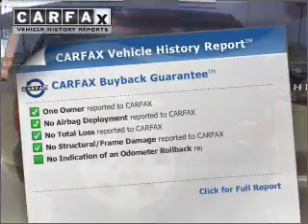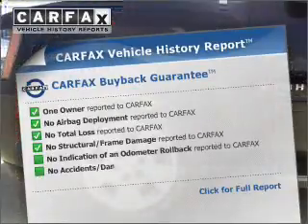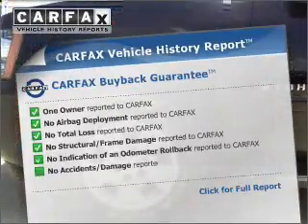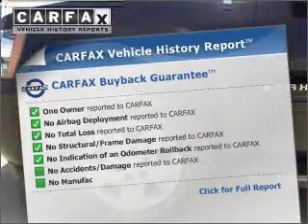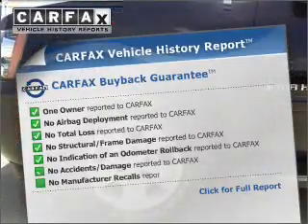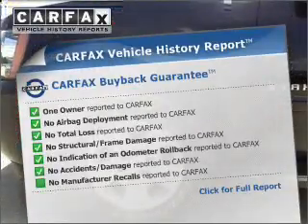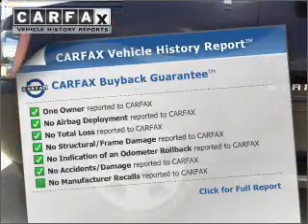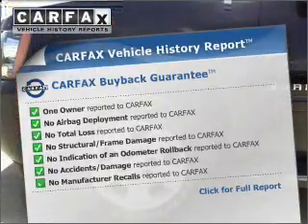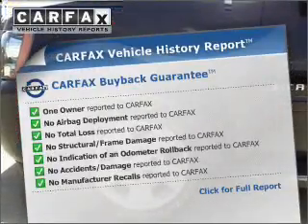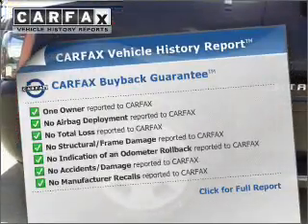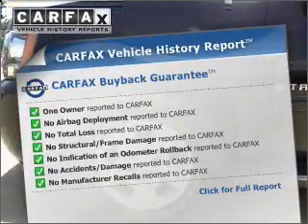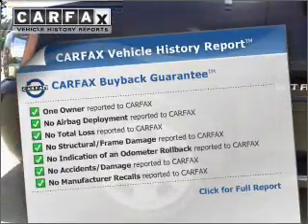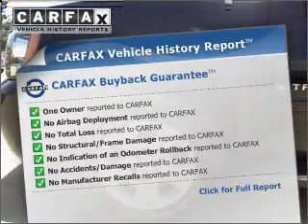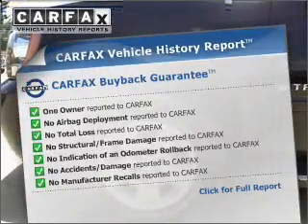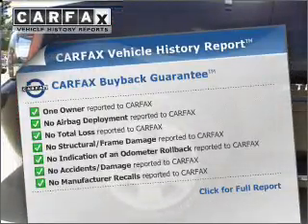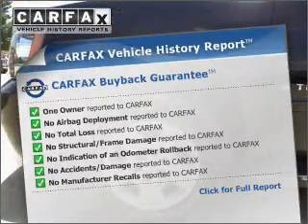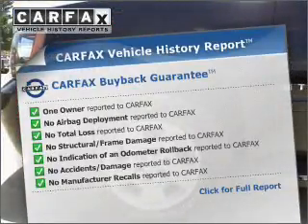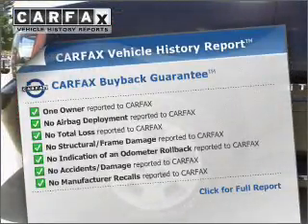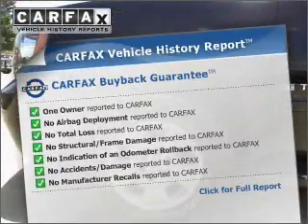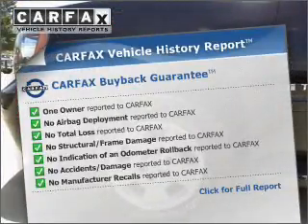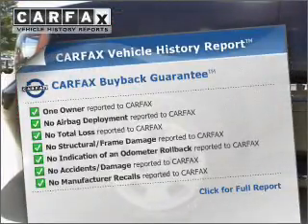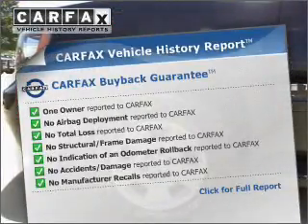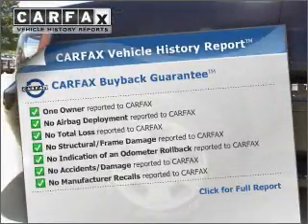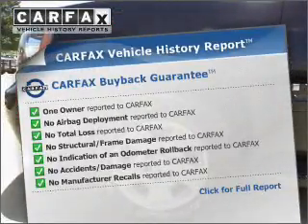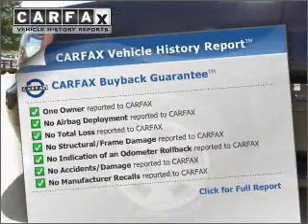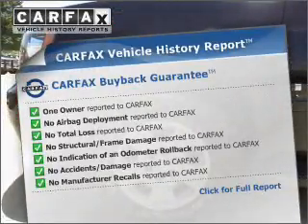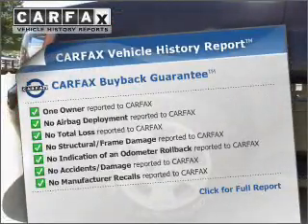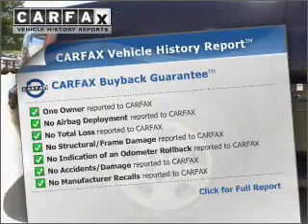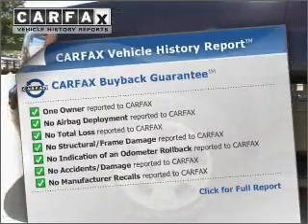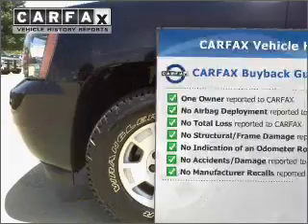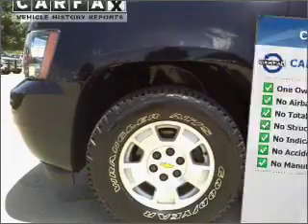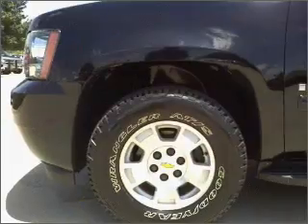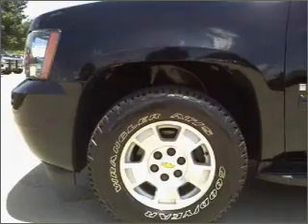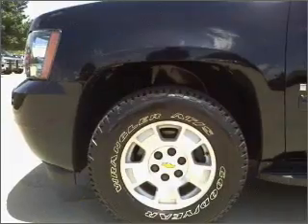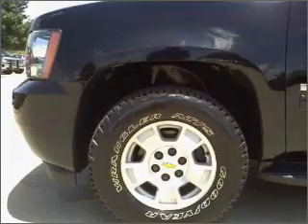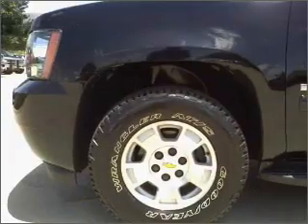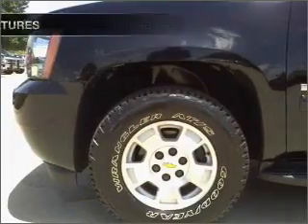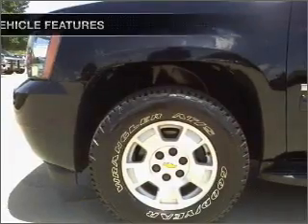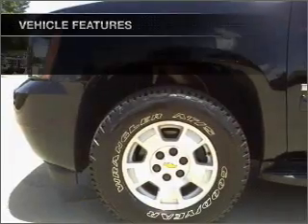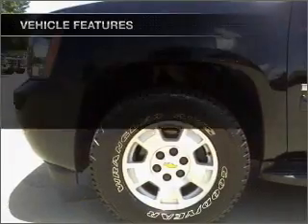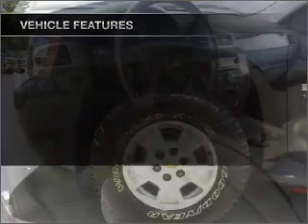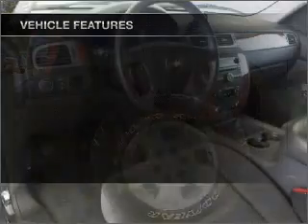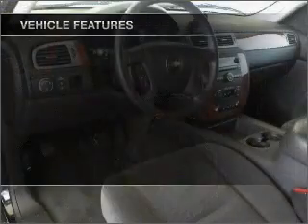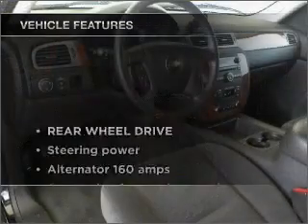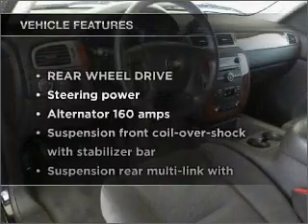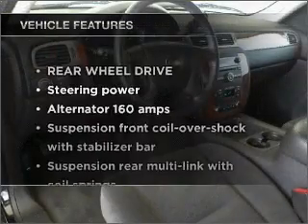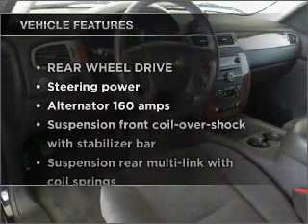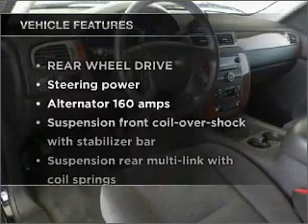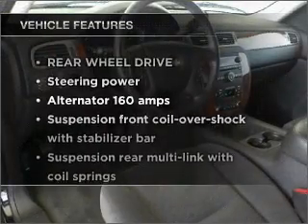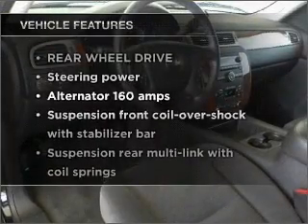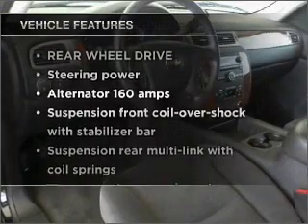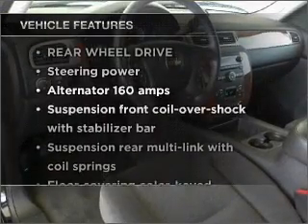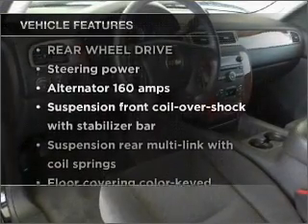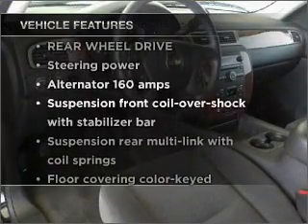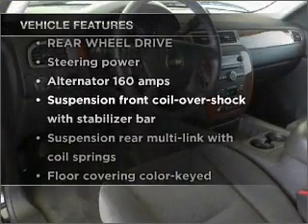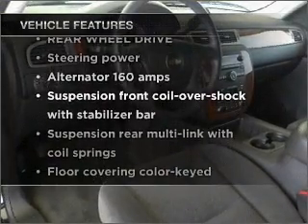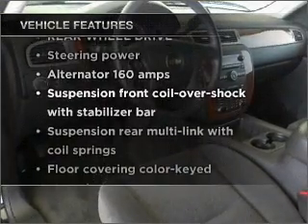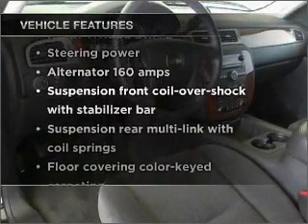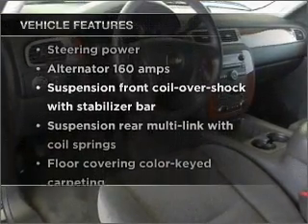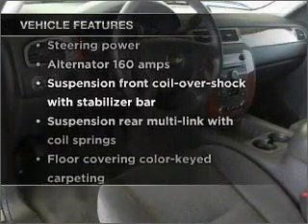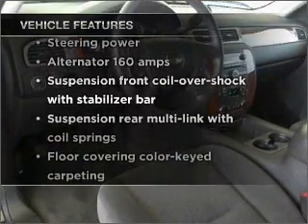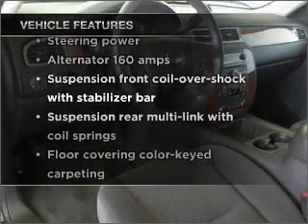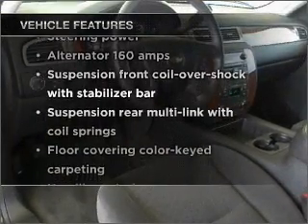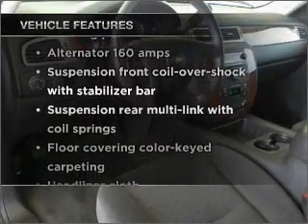Which reduces your buying risk by providing the vehicle's history before you purchase. Plus, enjoy these notable features that are included in this ride.